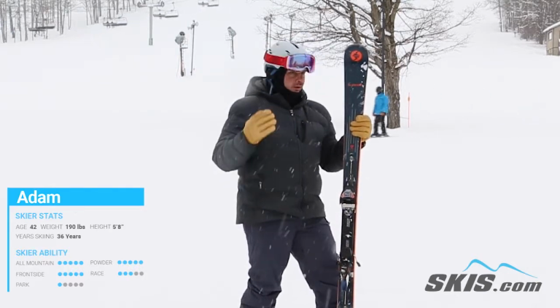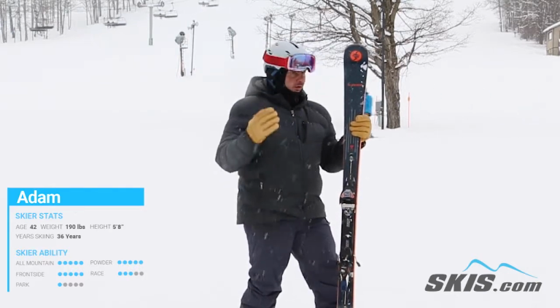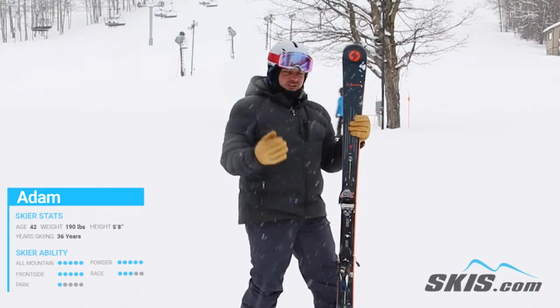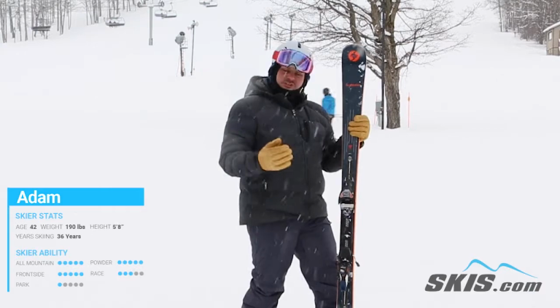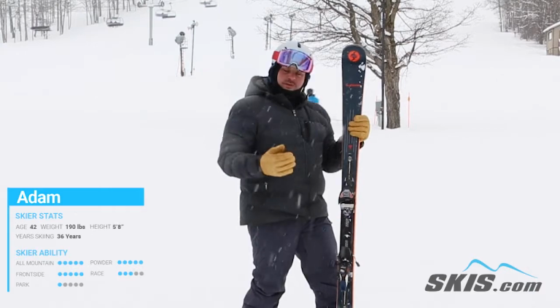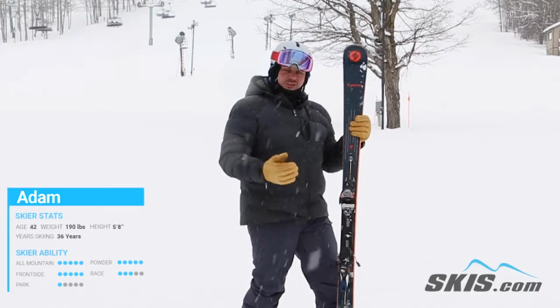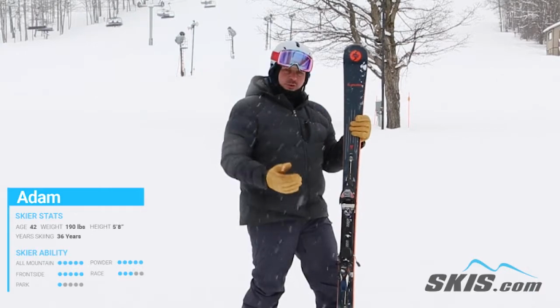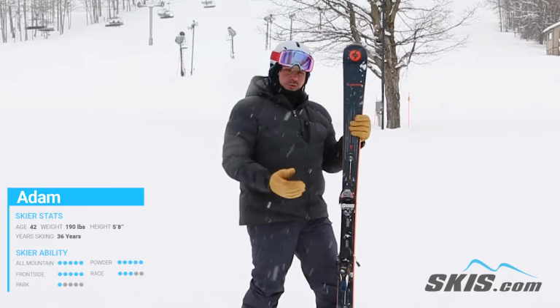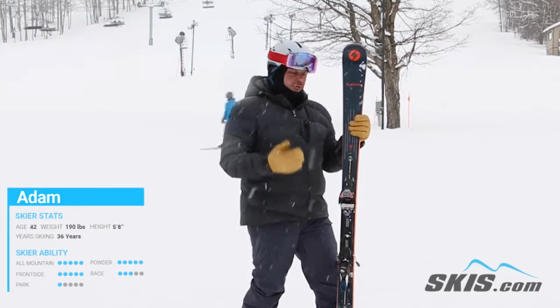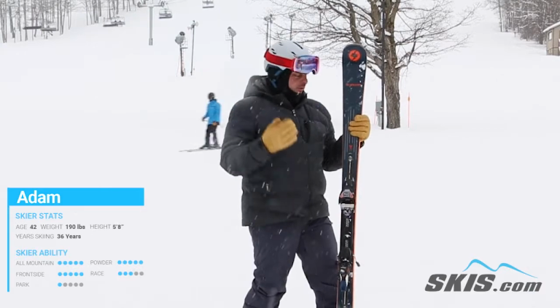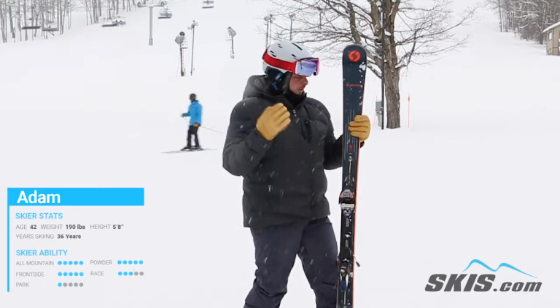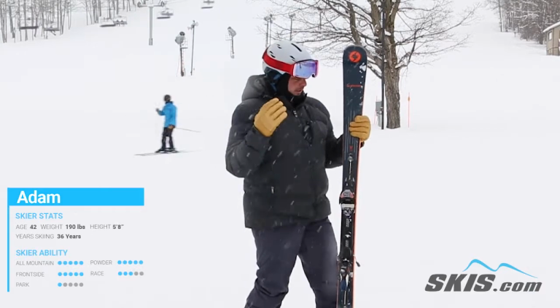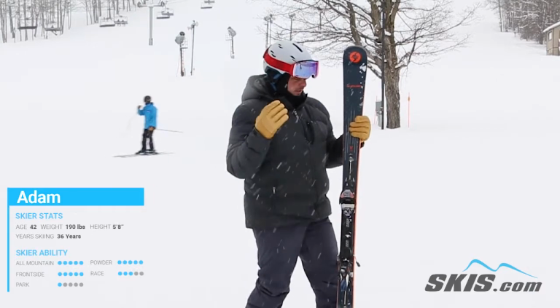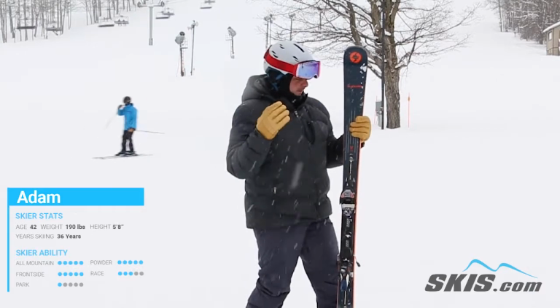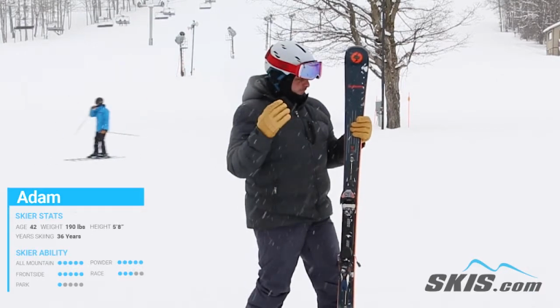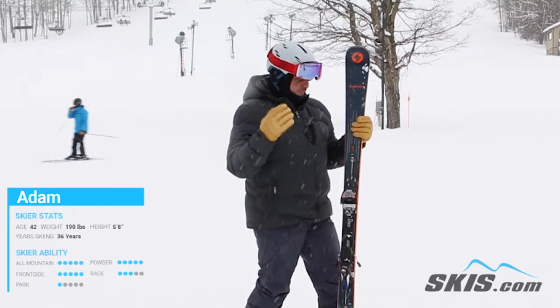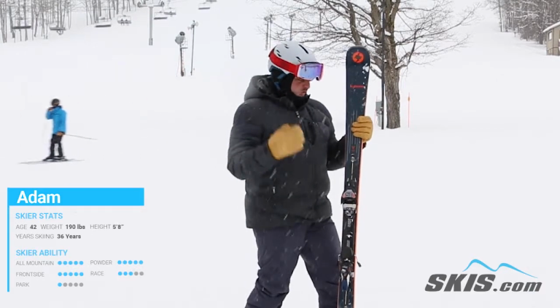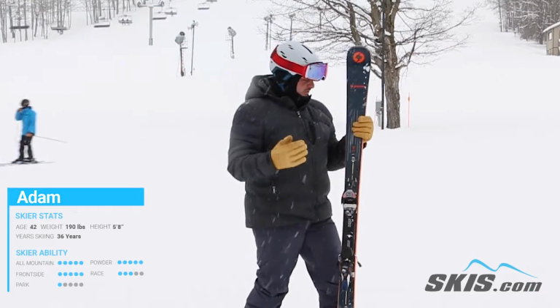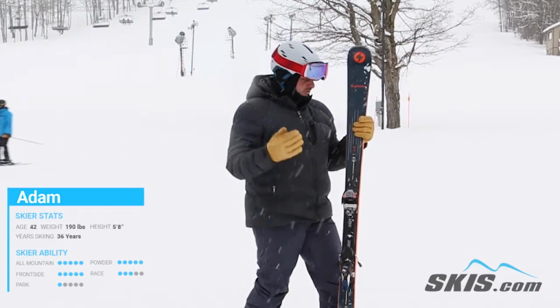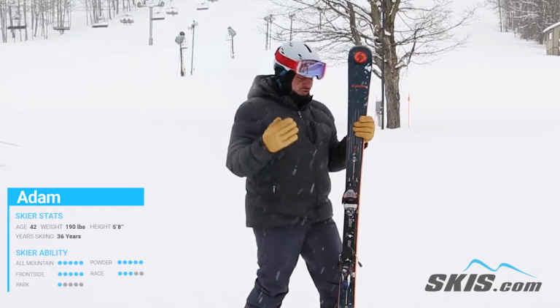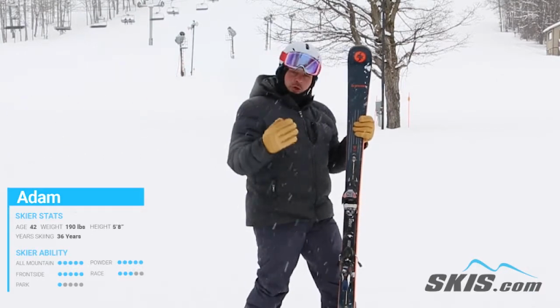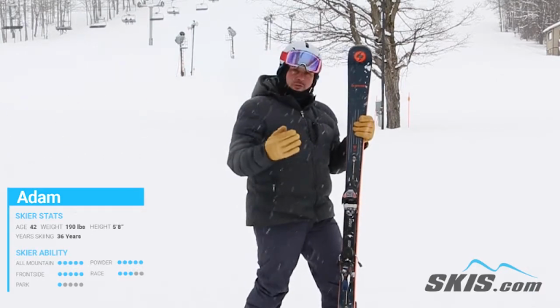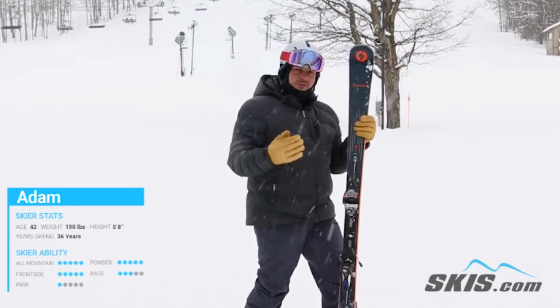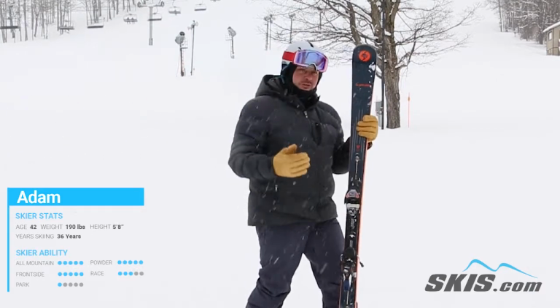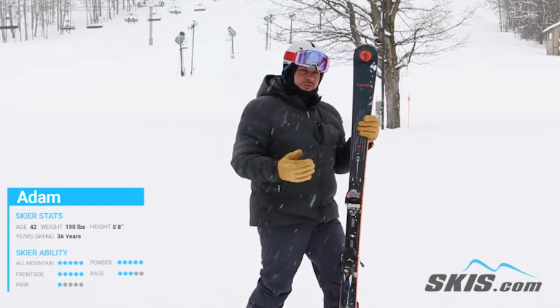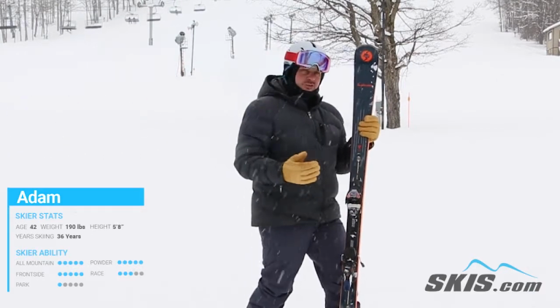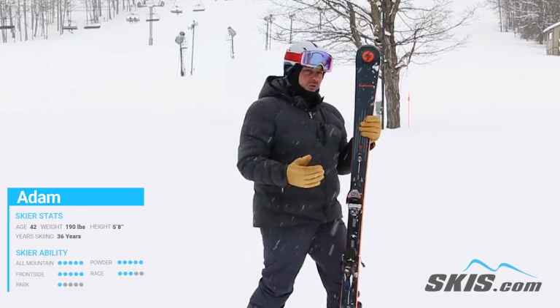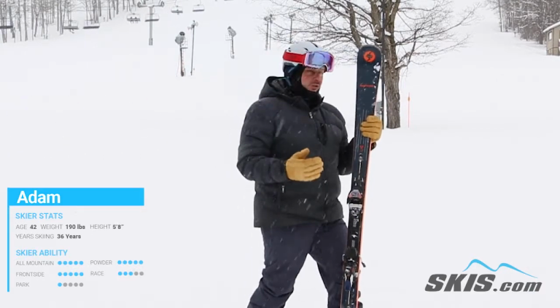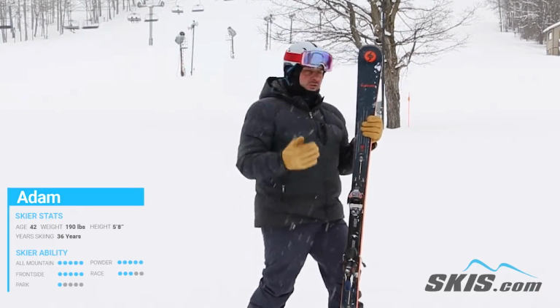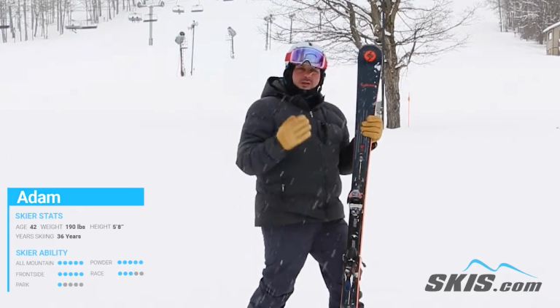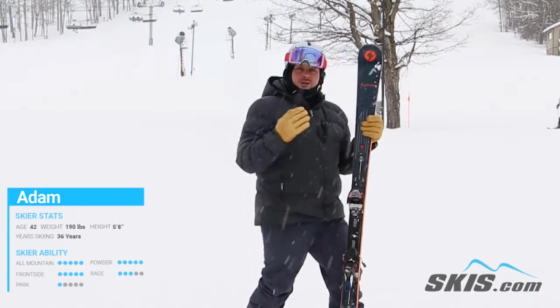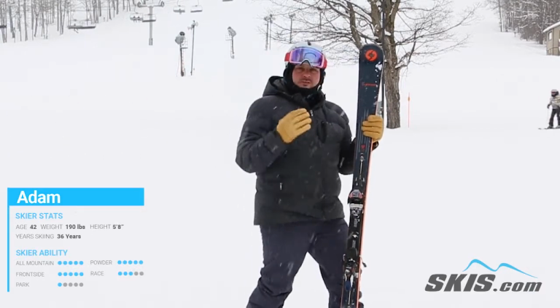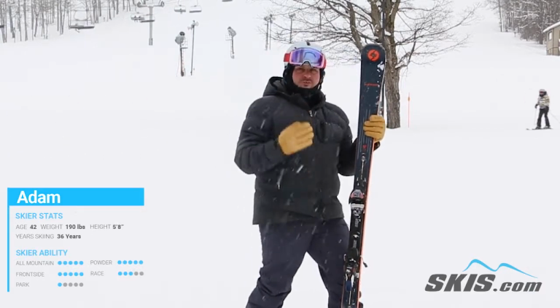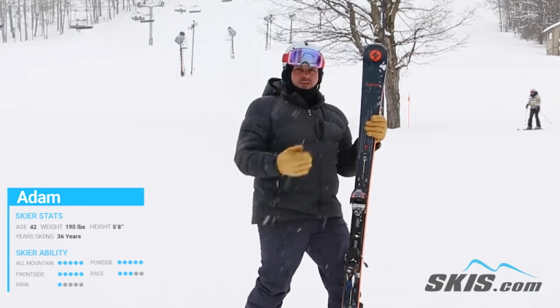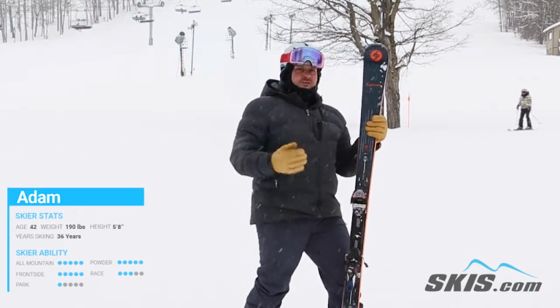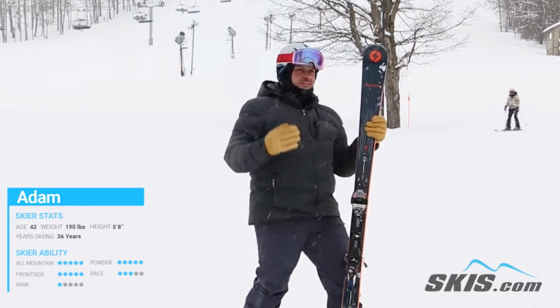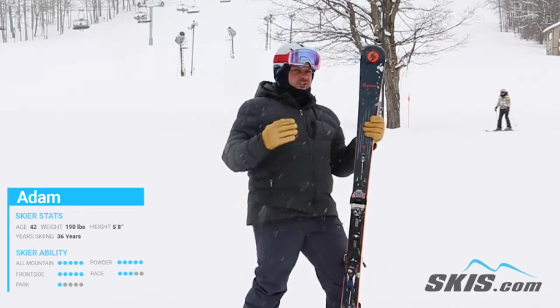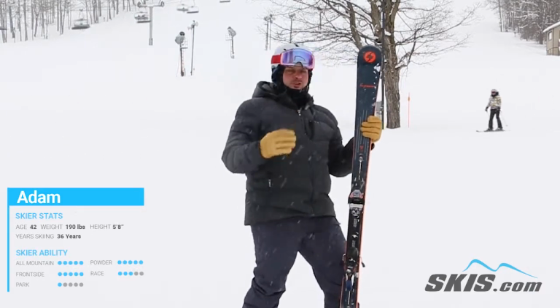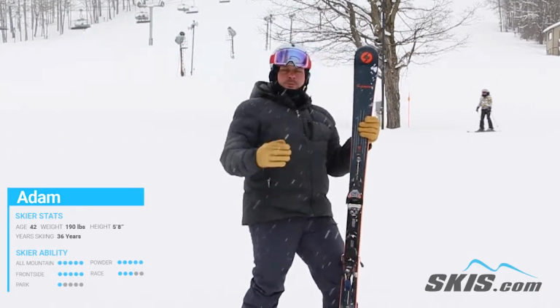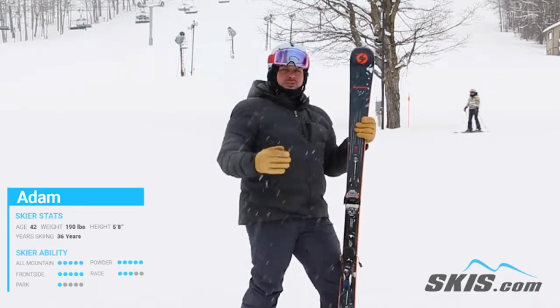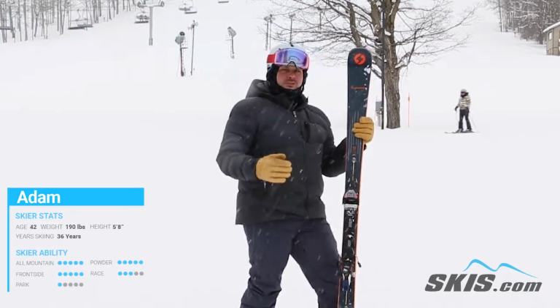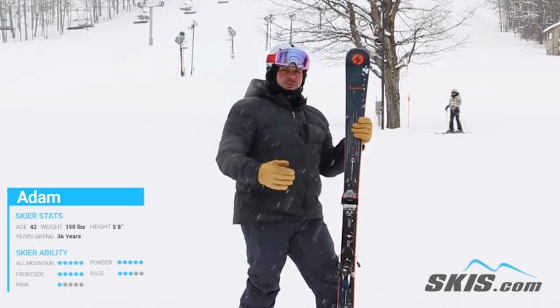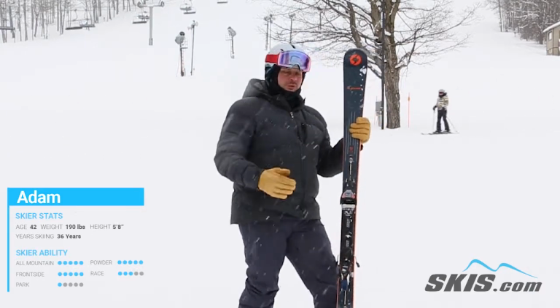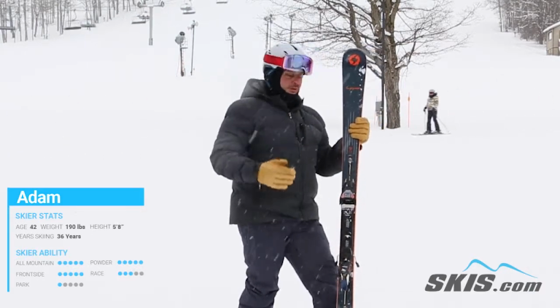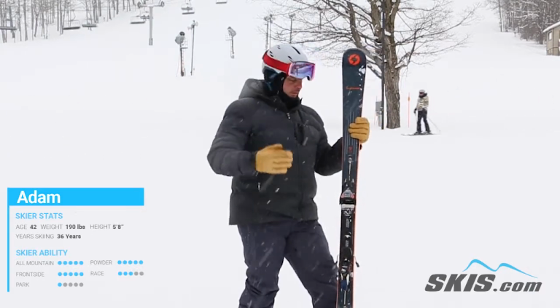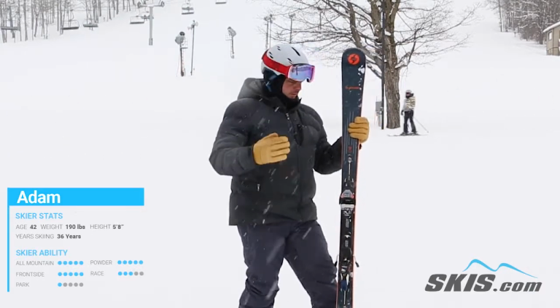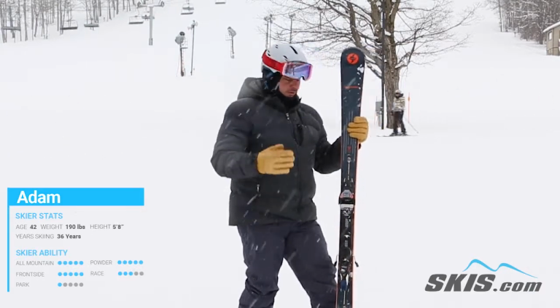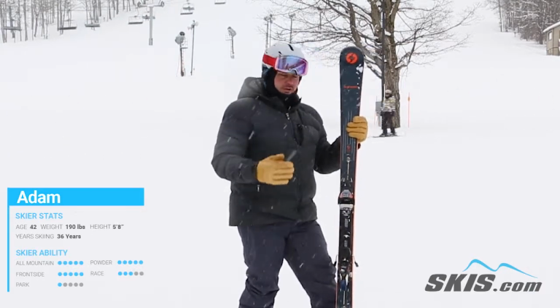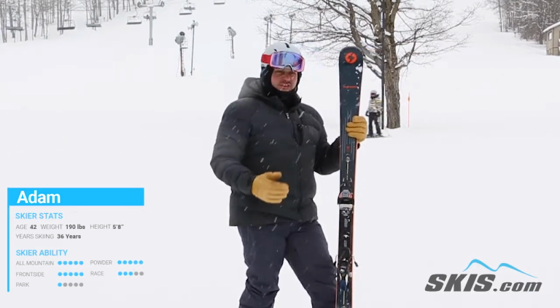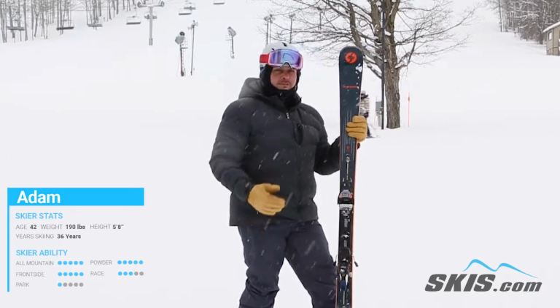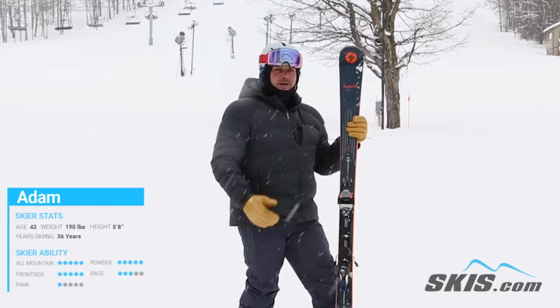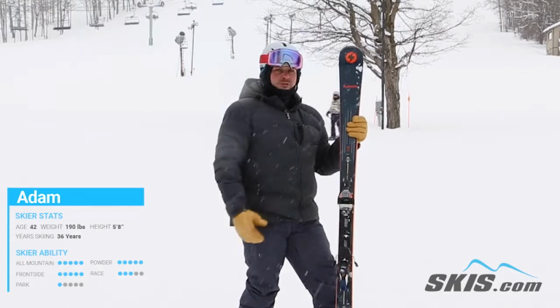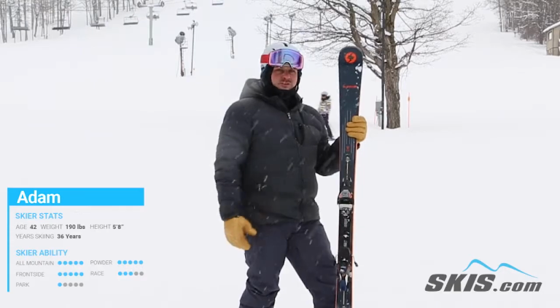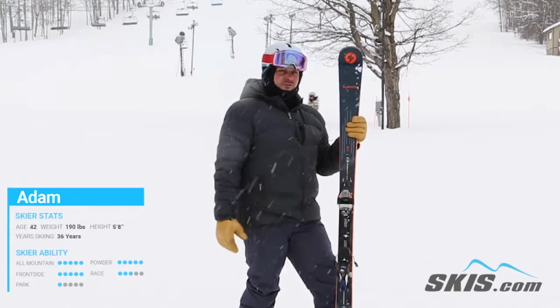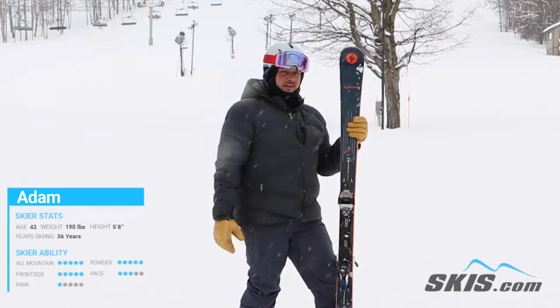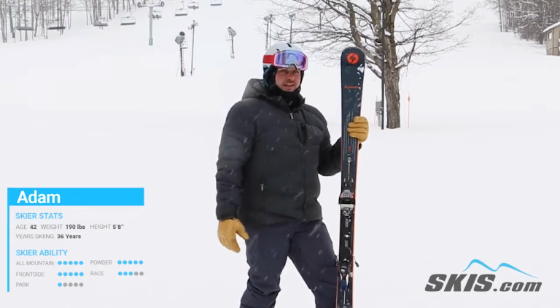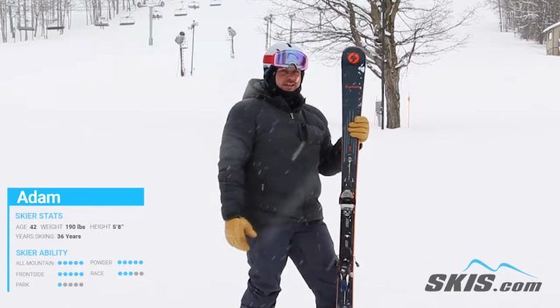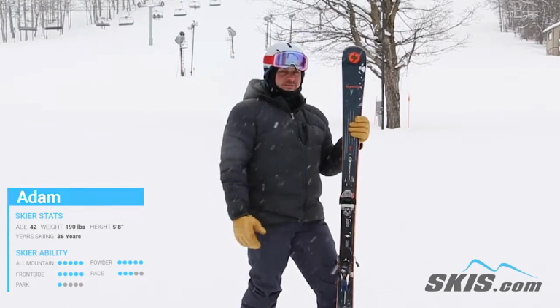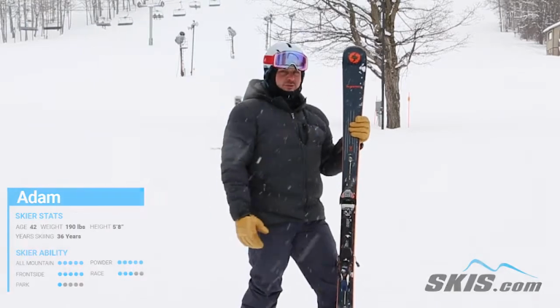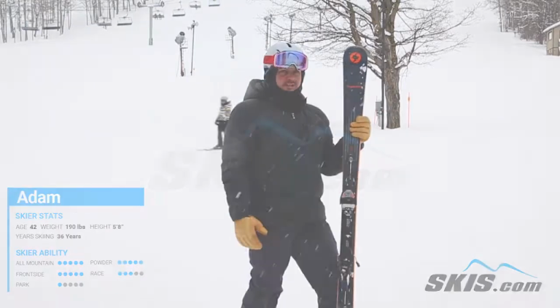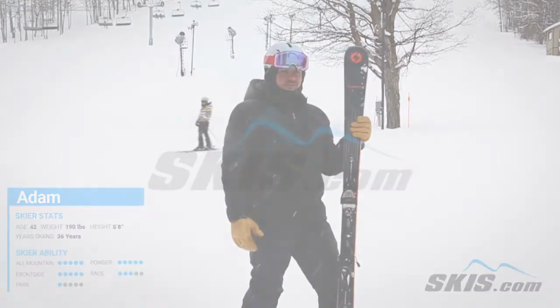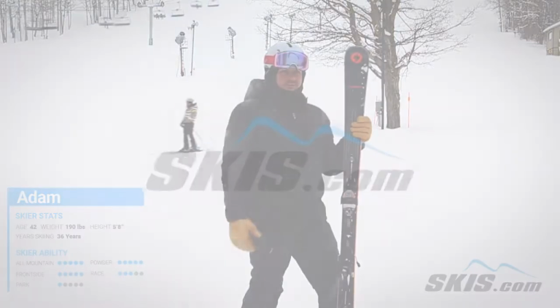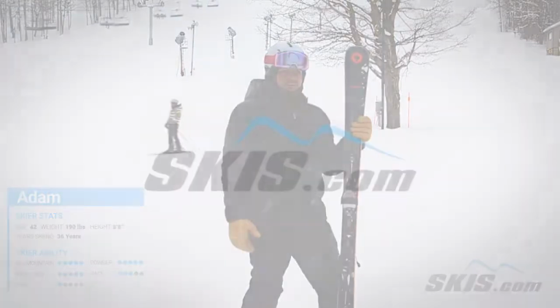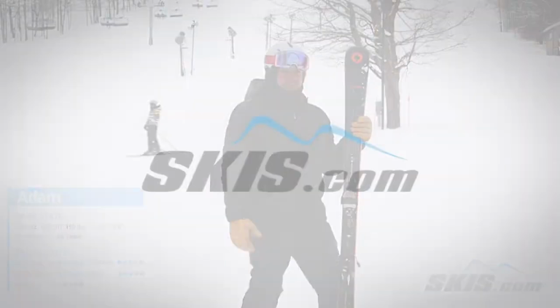Awesome edge hold, just dove into a turn, felt super smooth. Awesome option for that expert level skier.